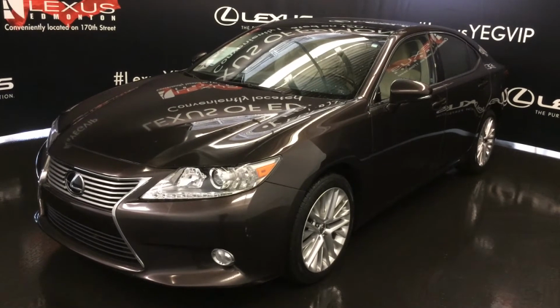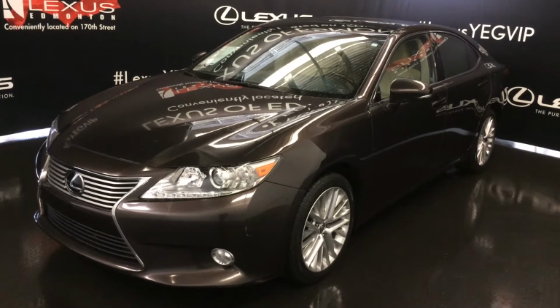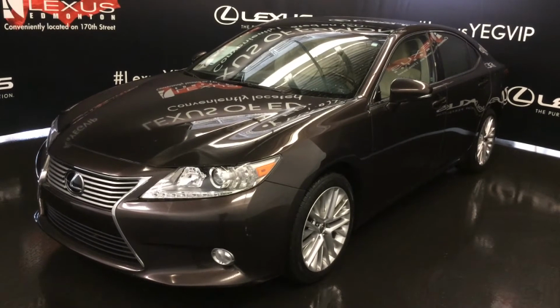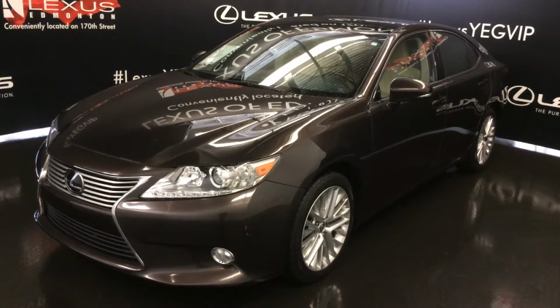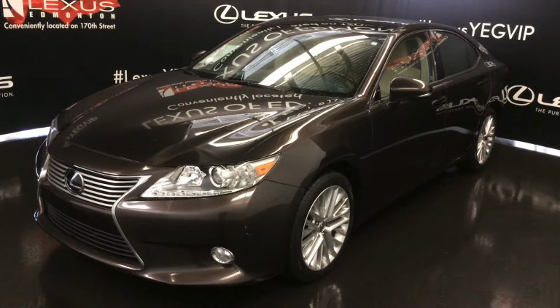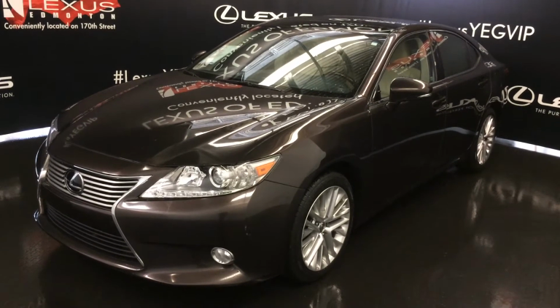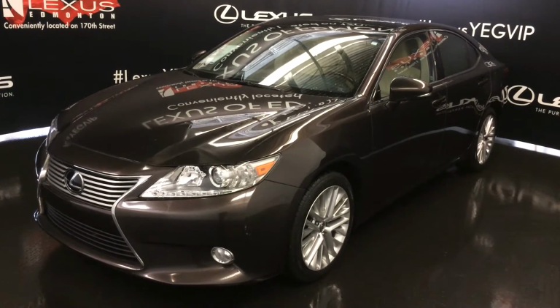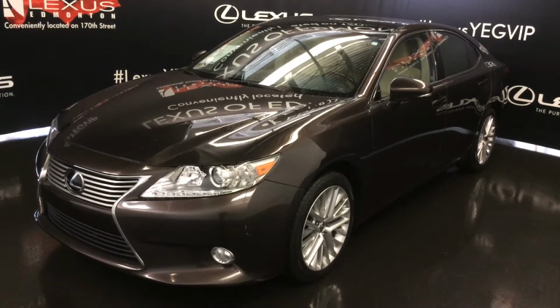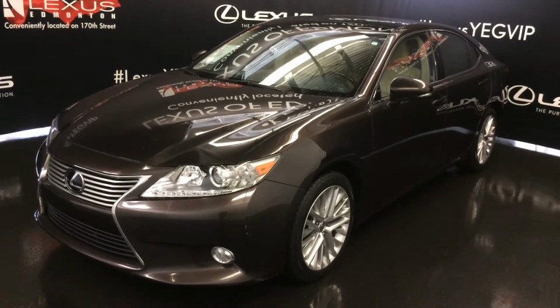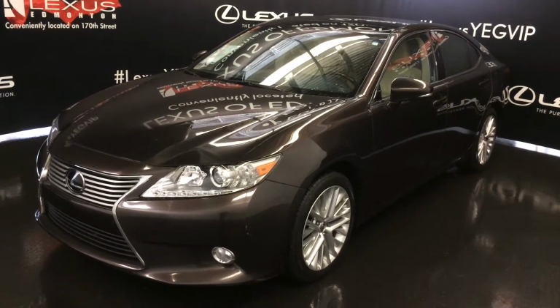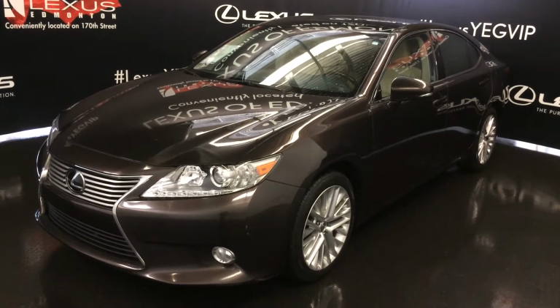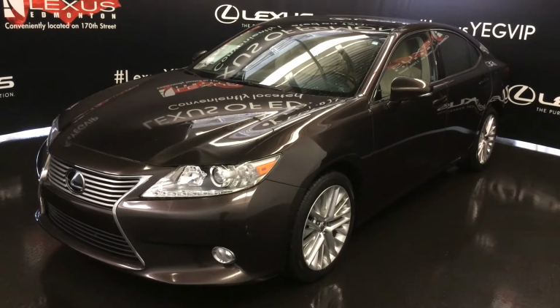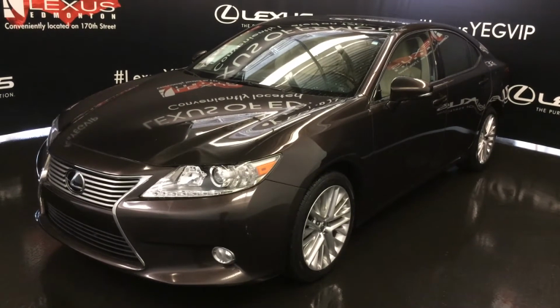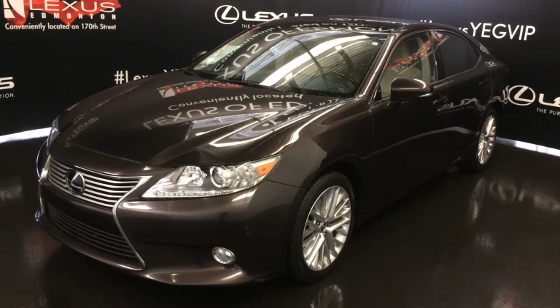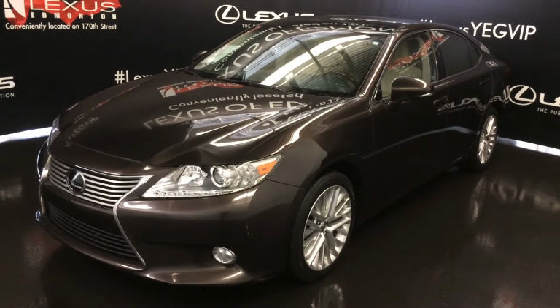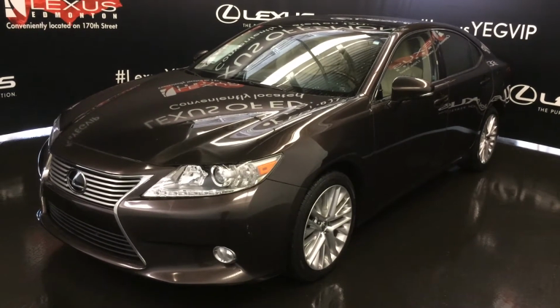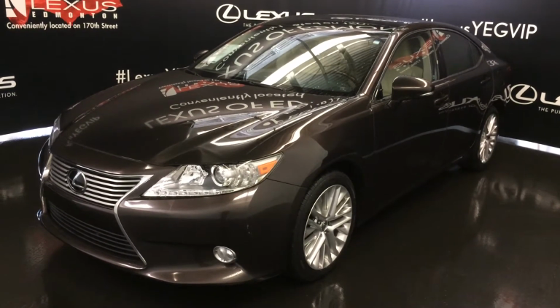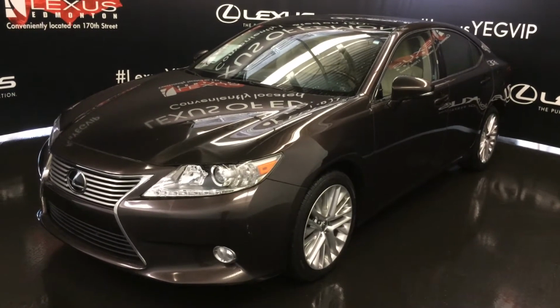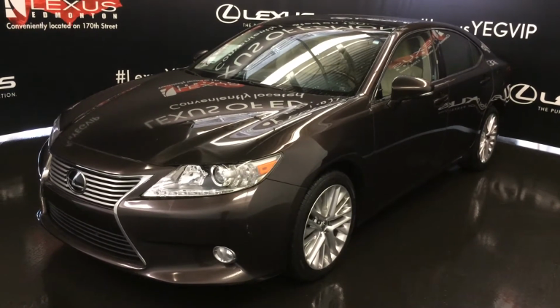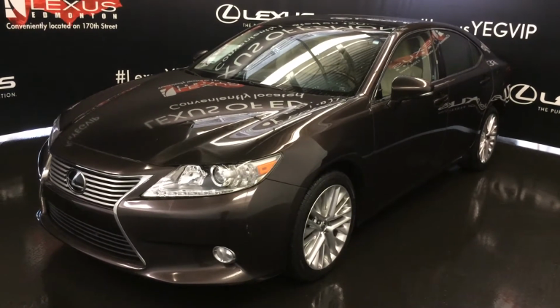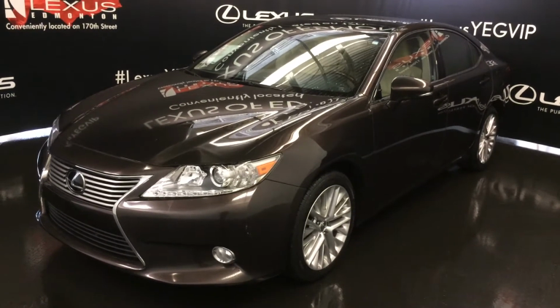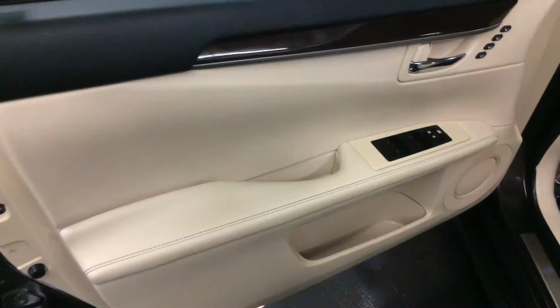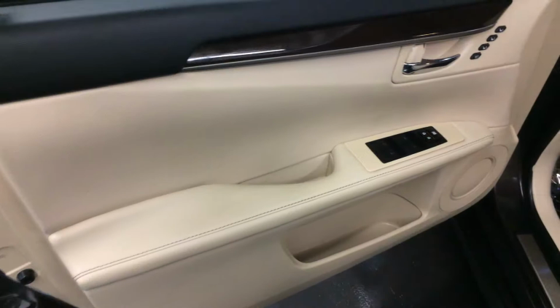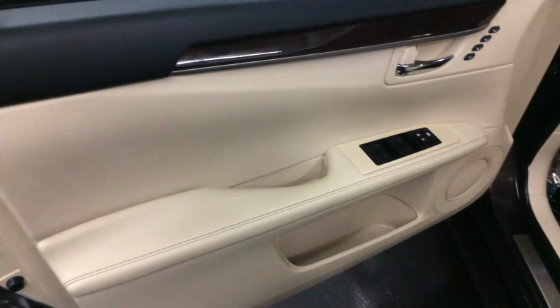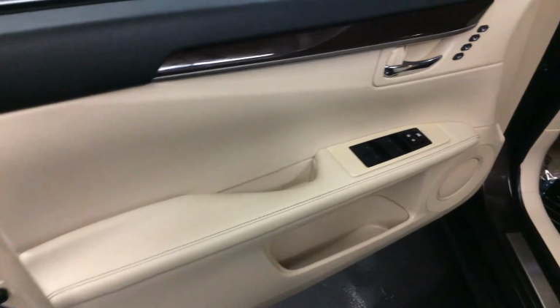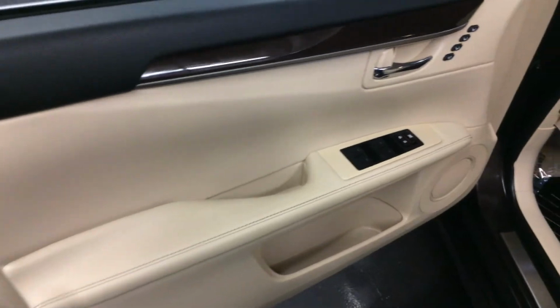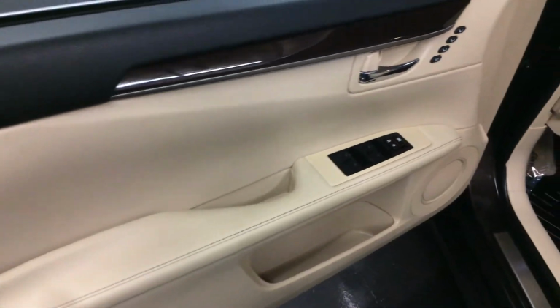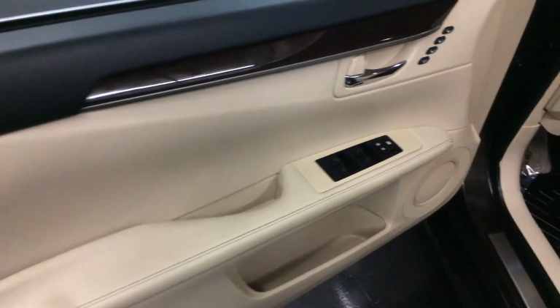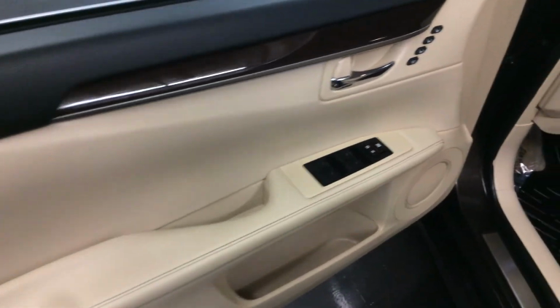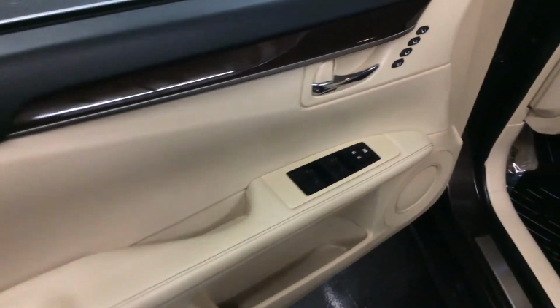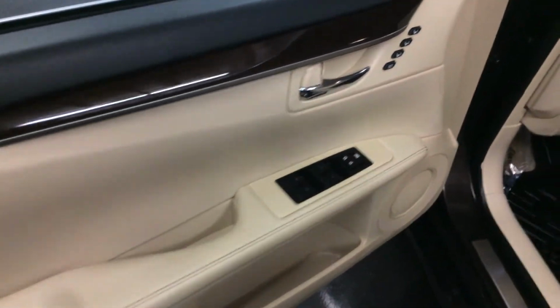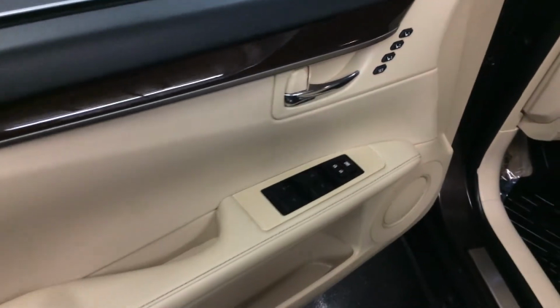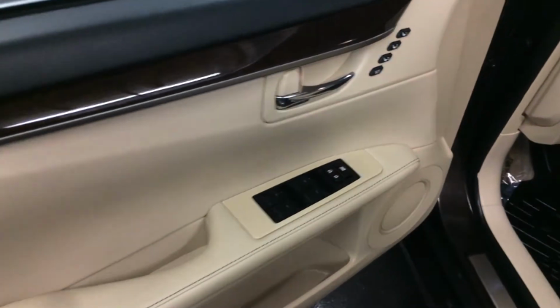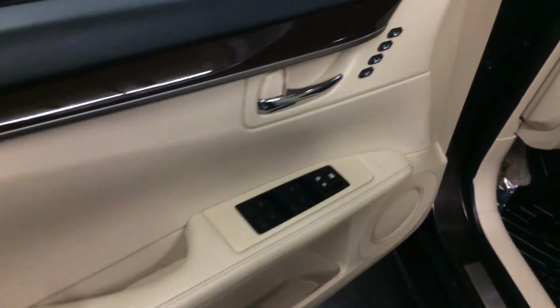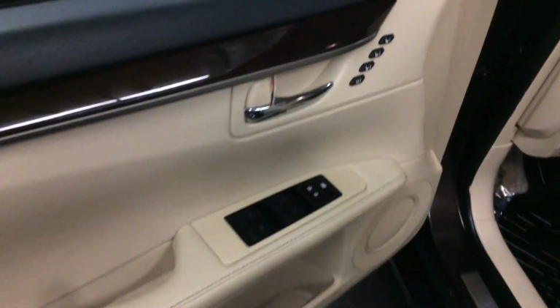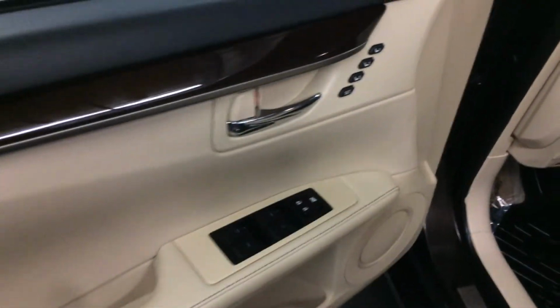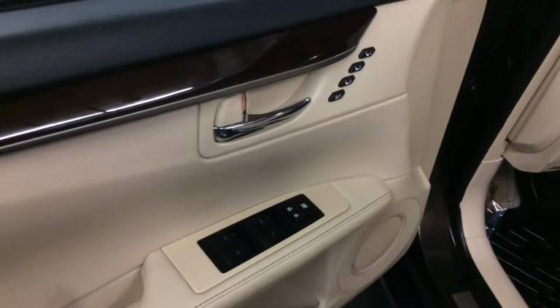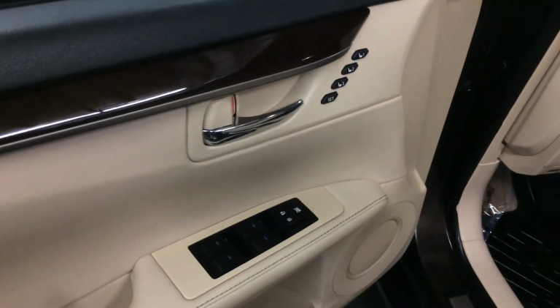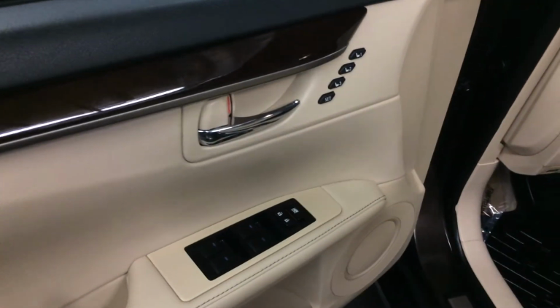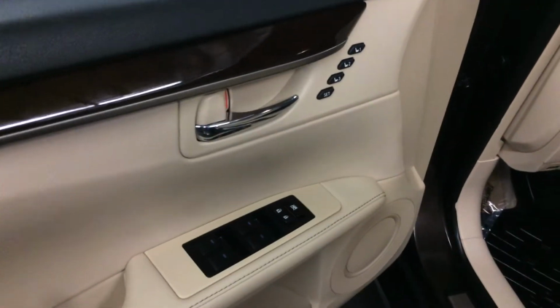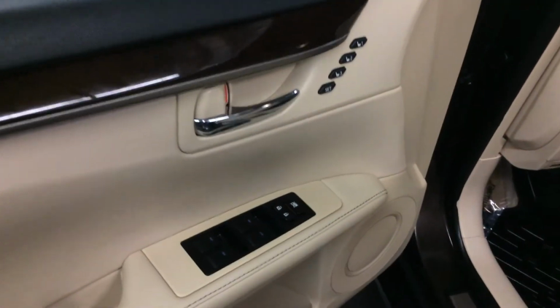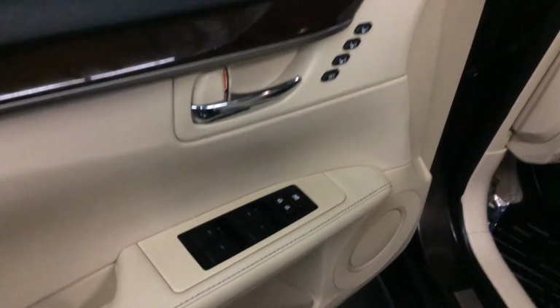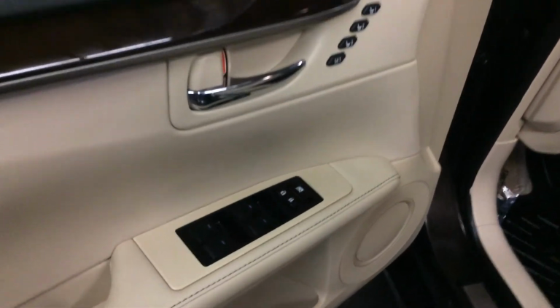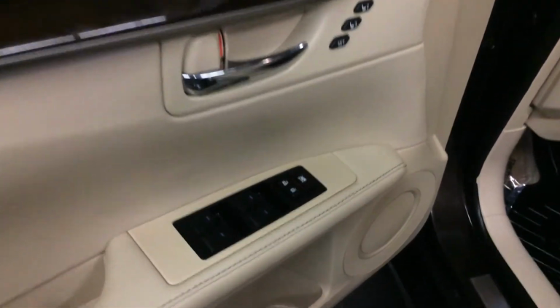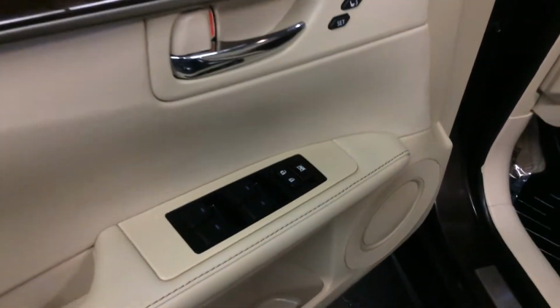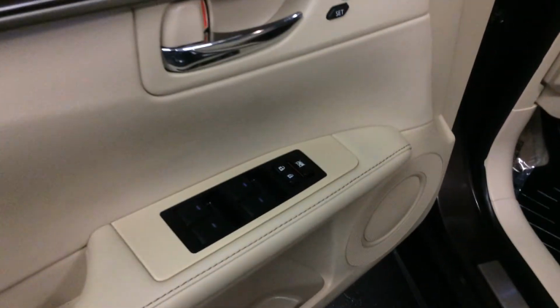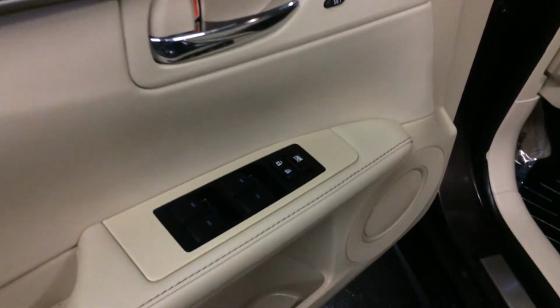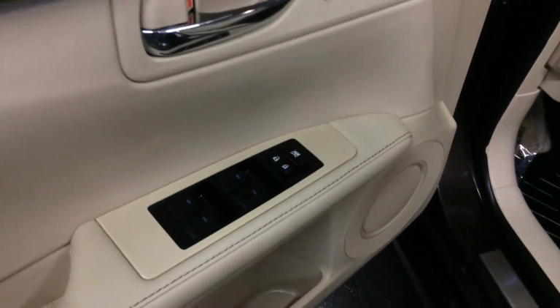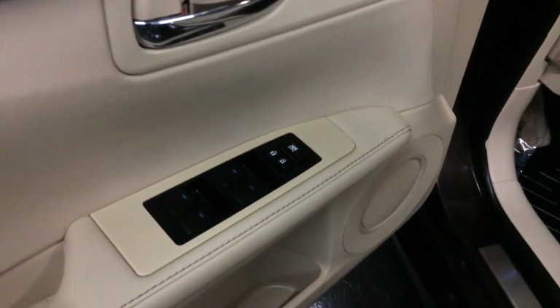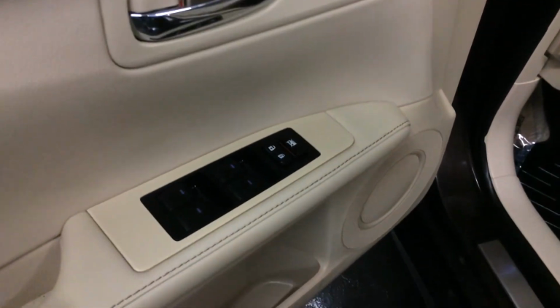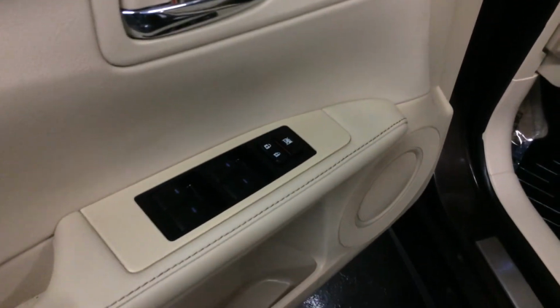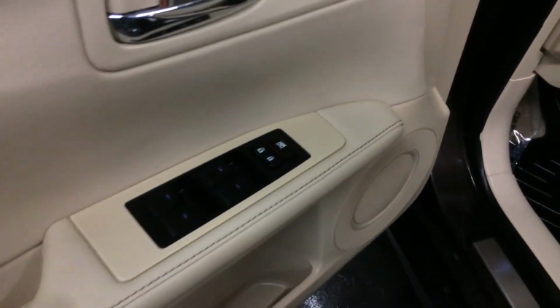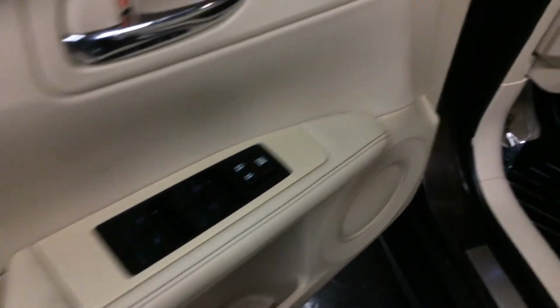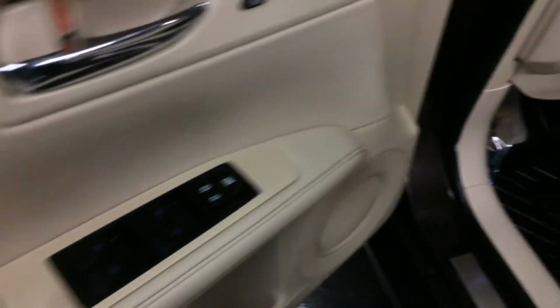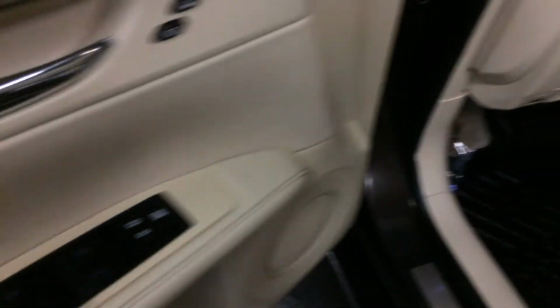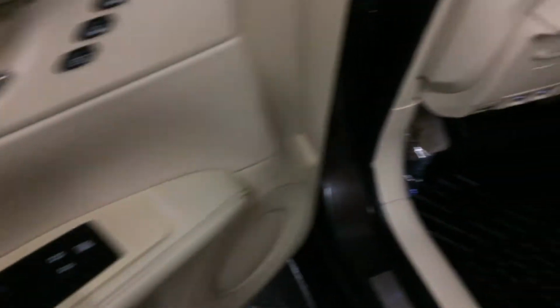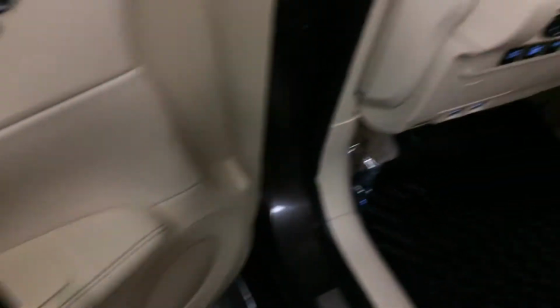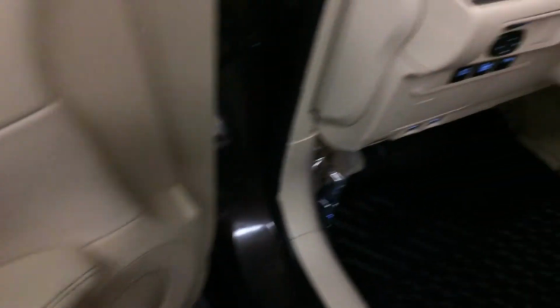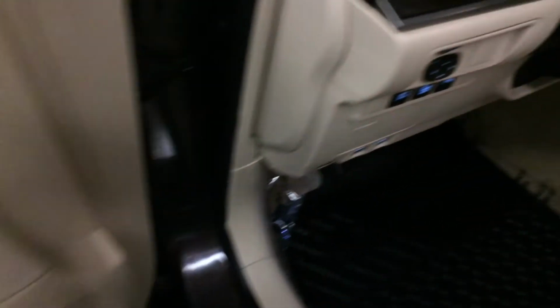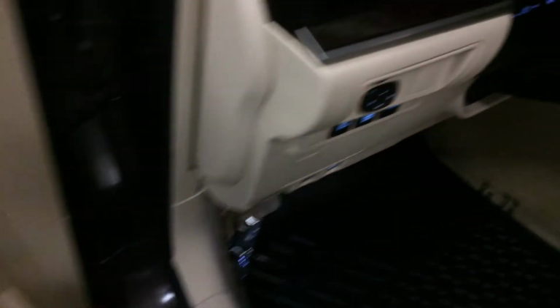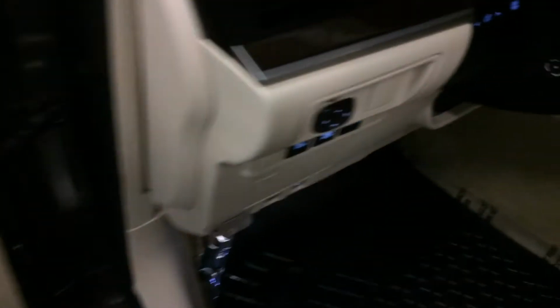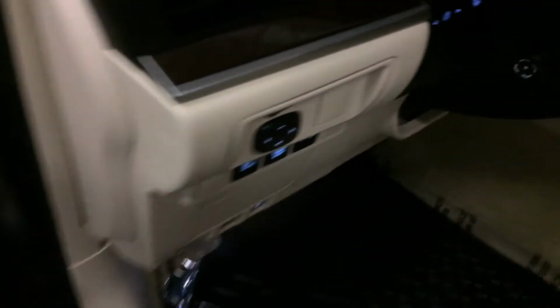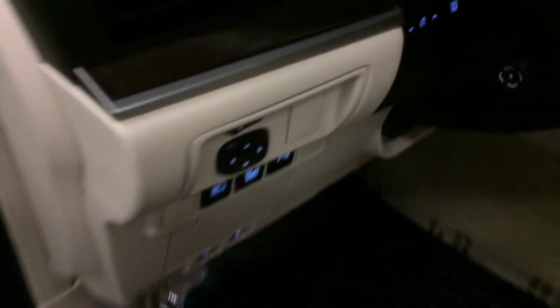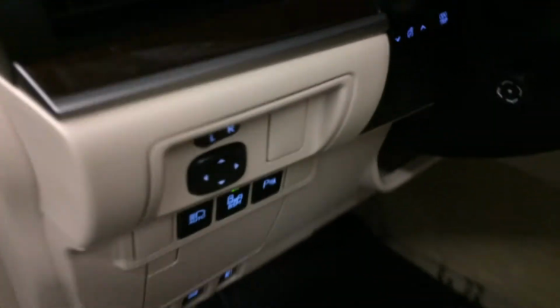This is the technology package. It includes driver and passenger seat memory, powered windows, locks, and side mirrors.